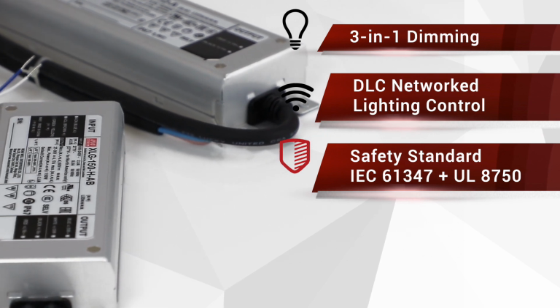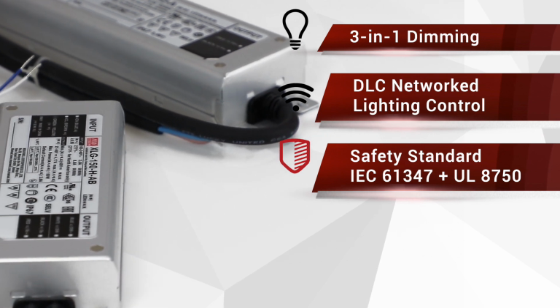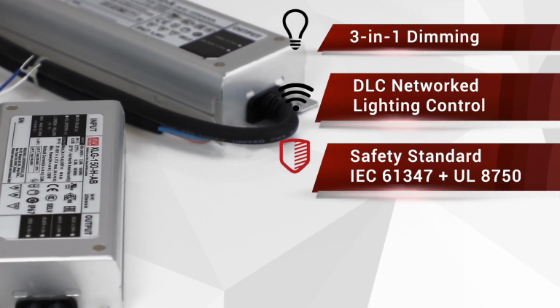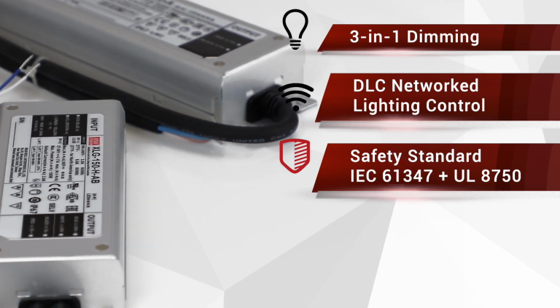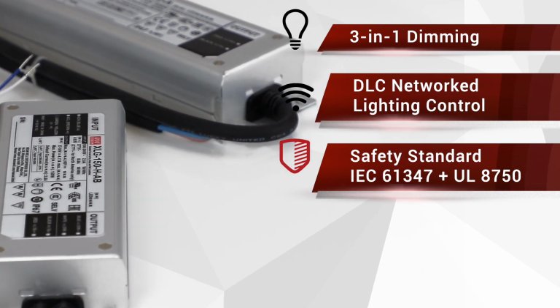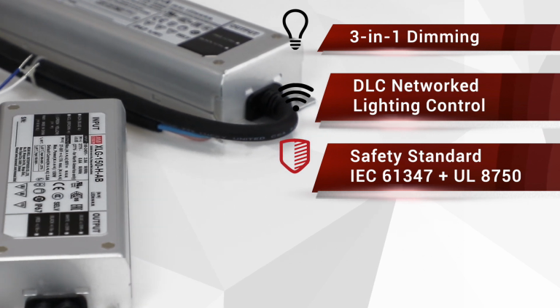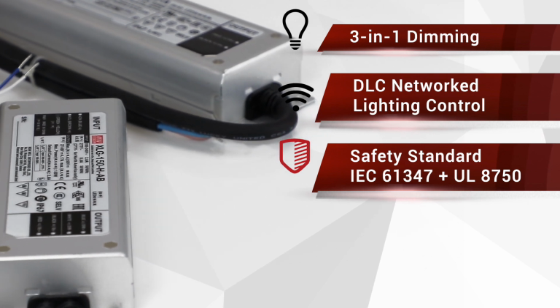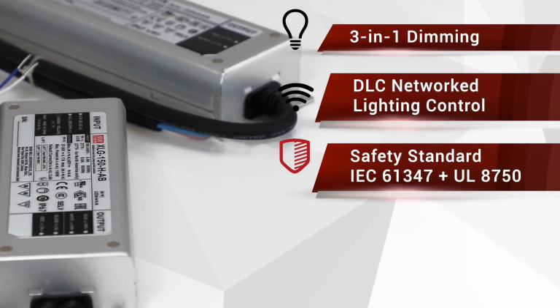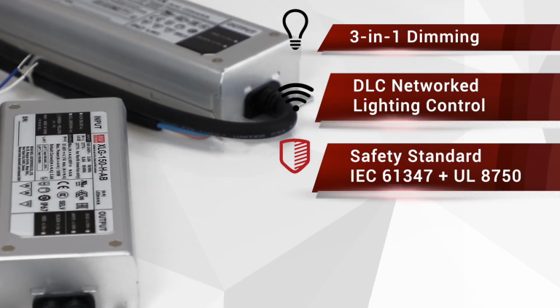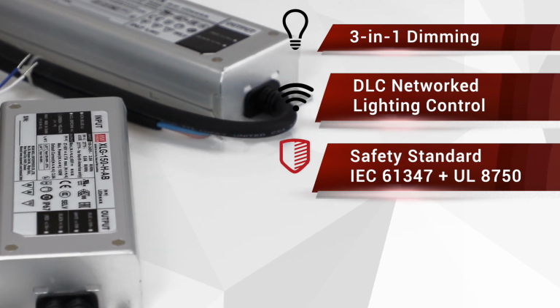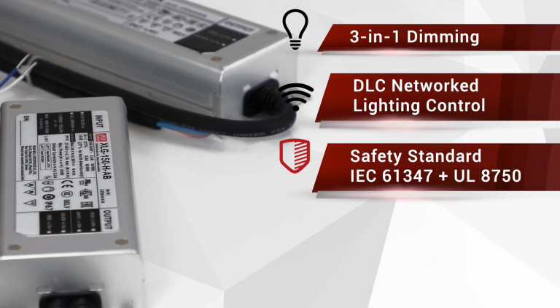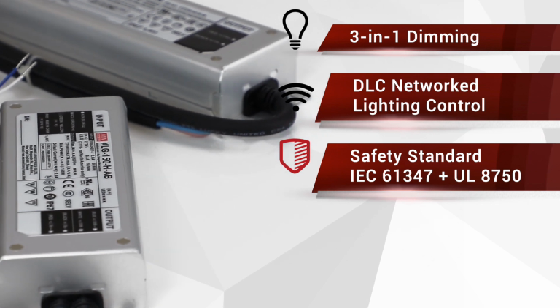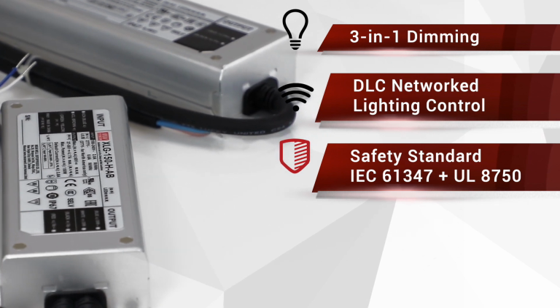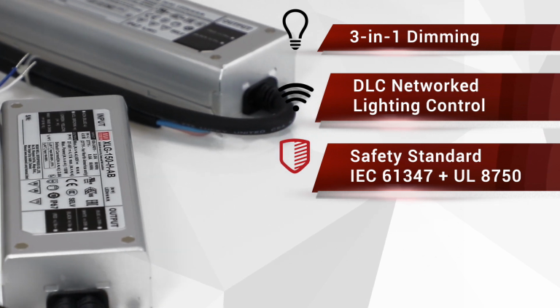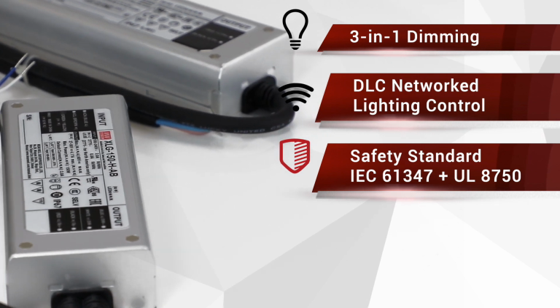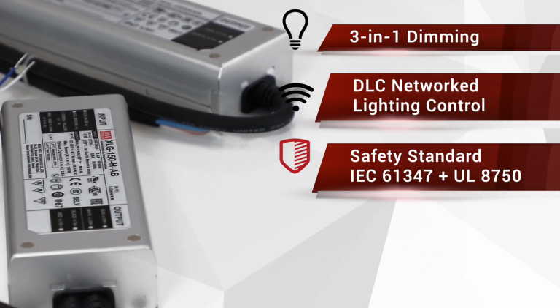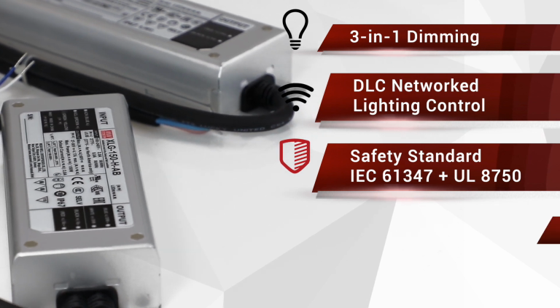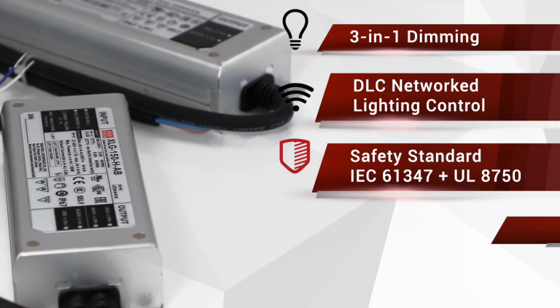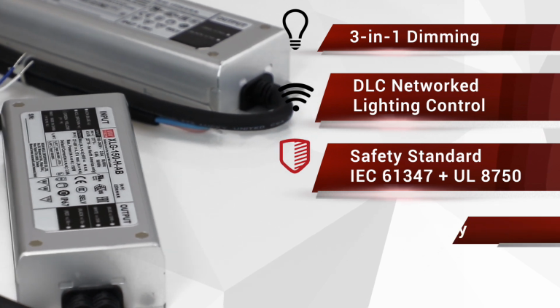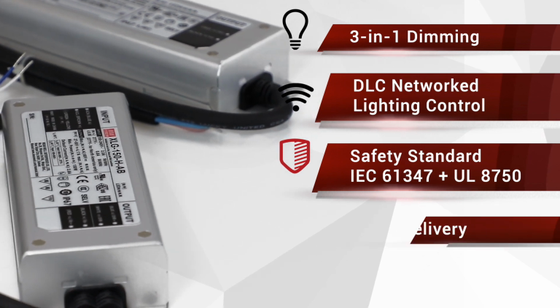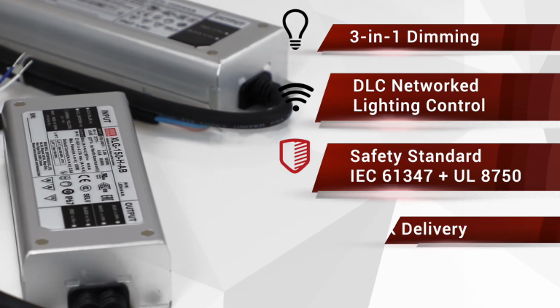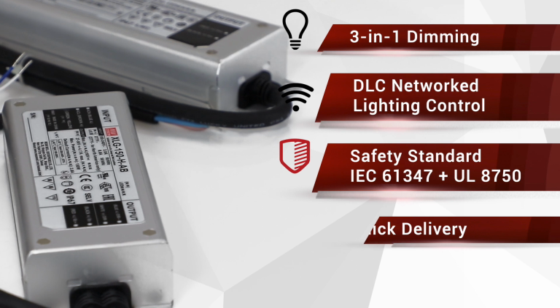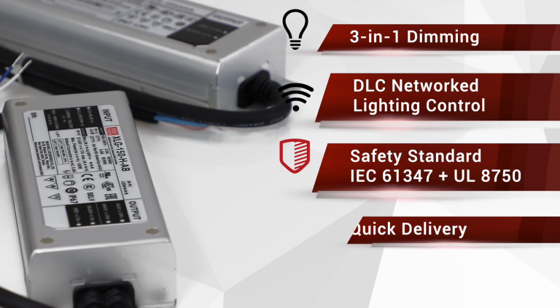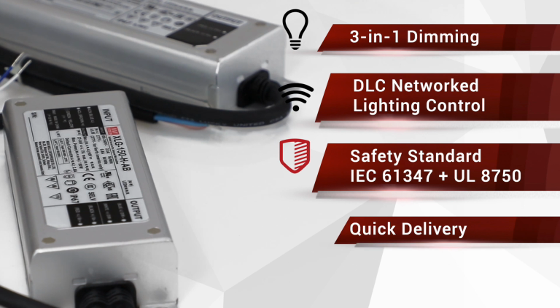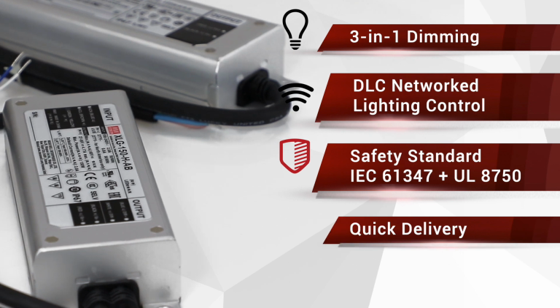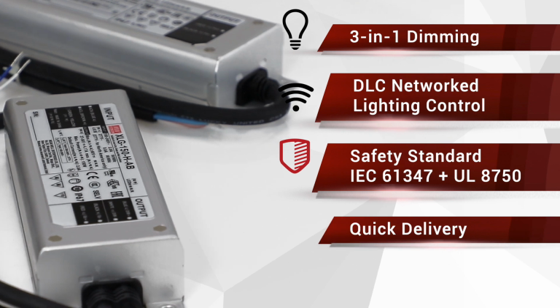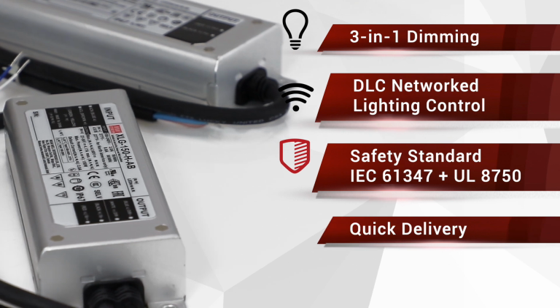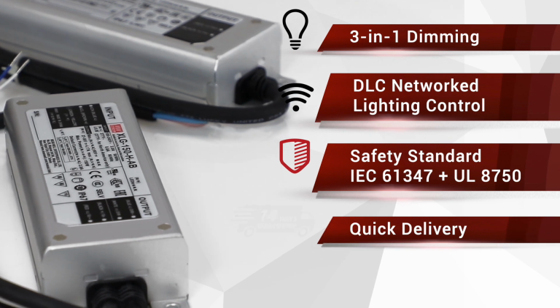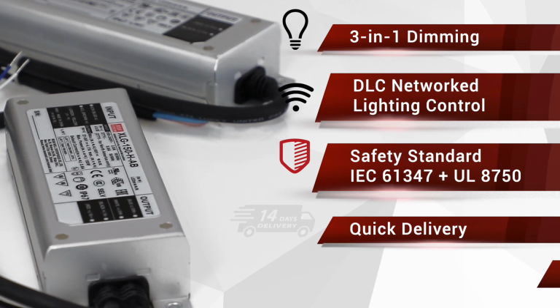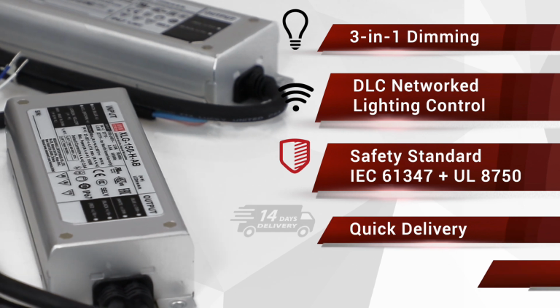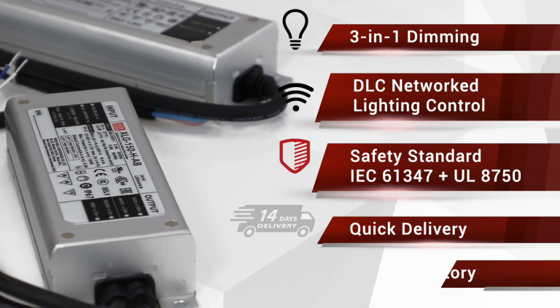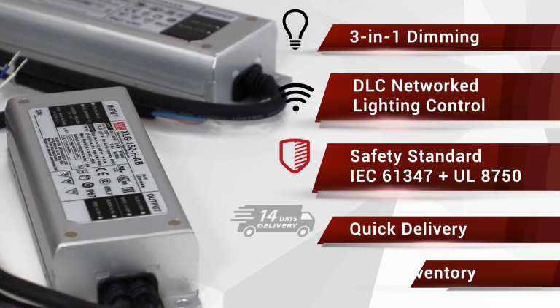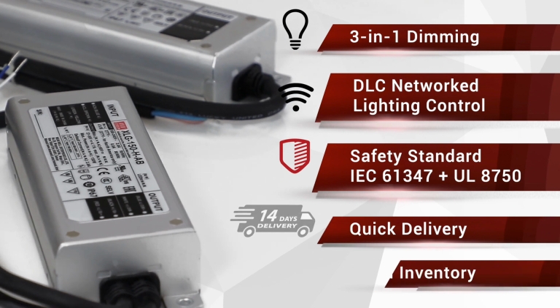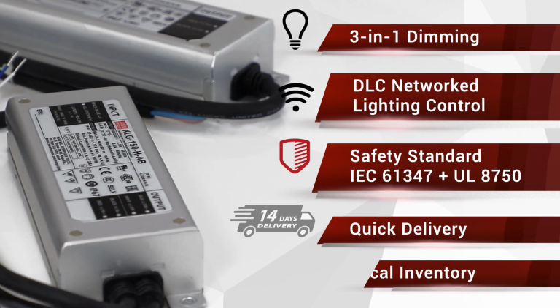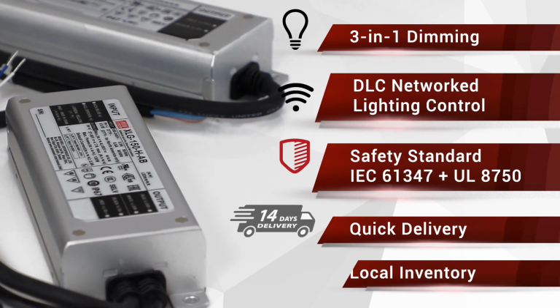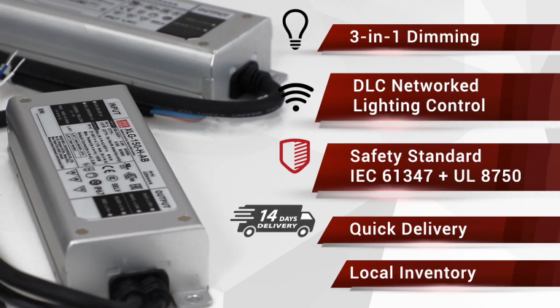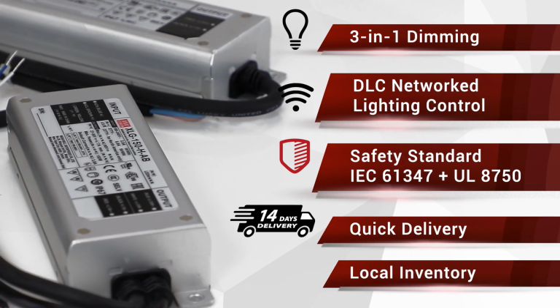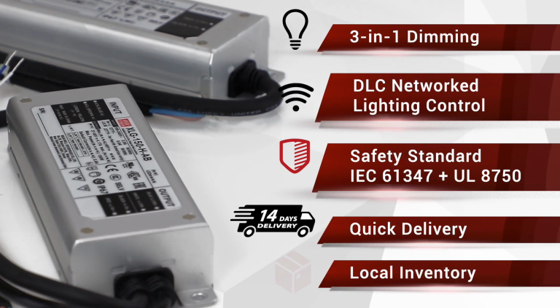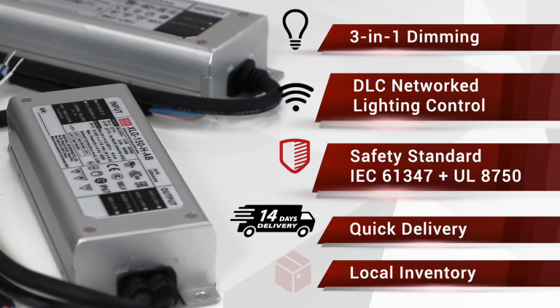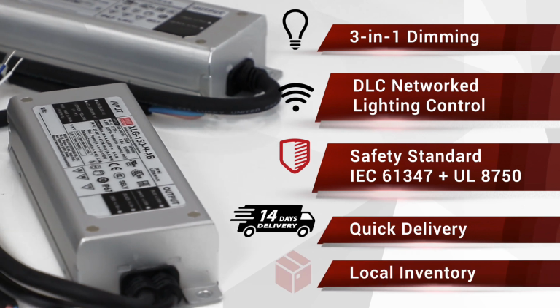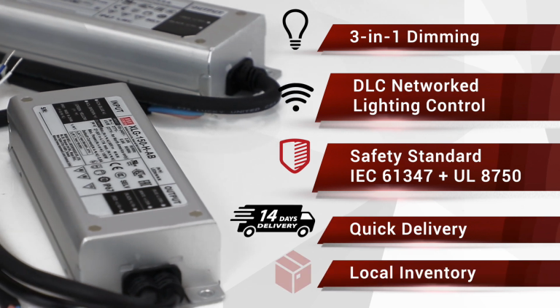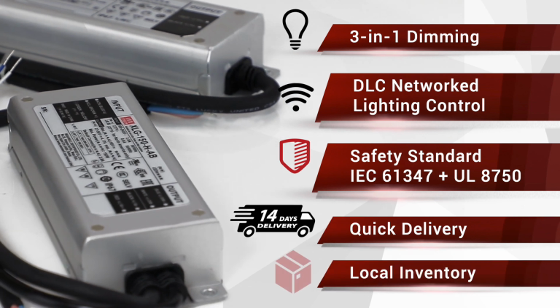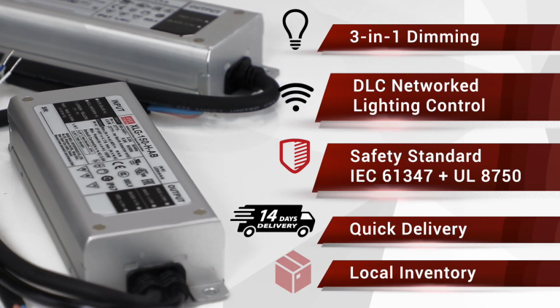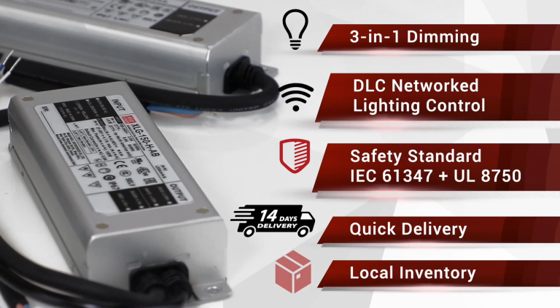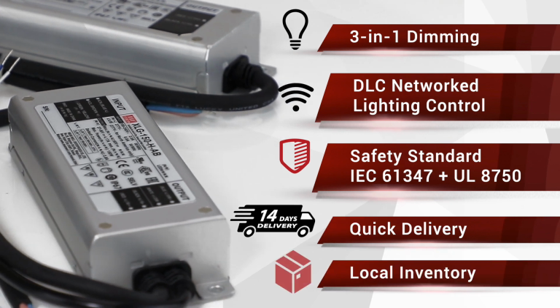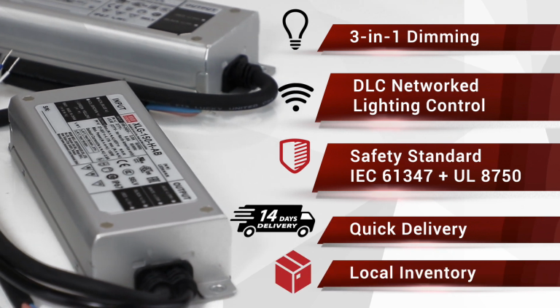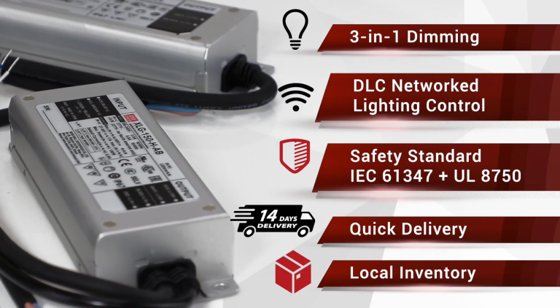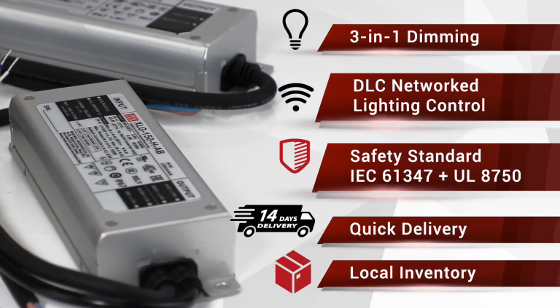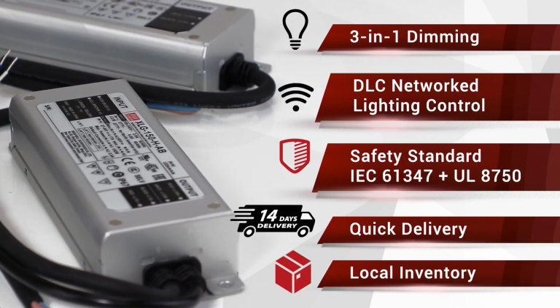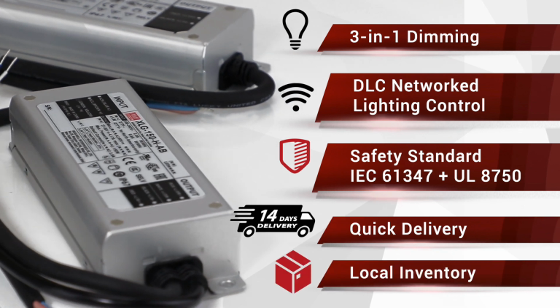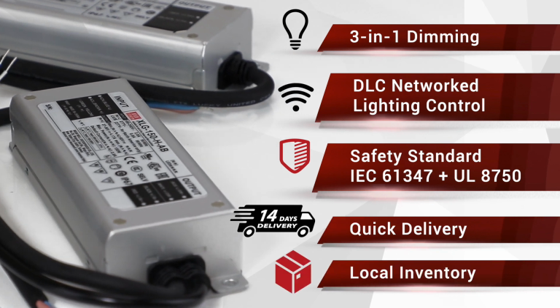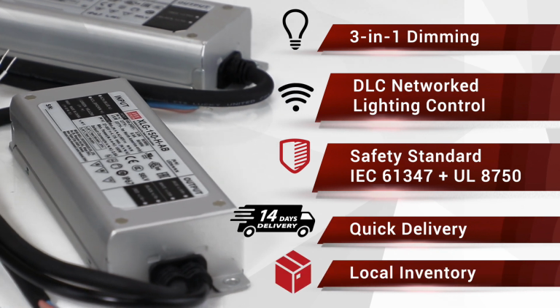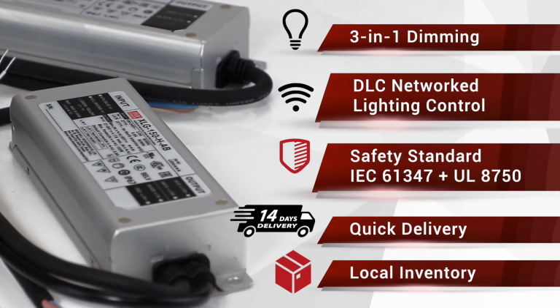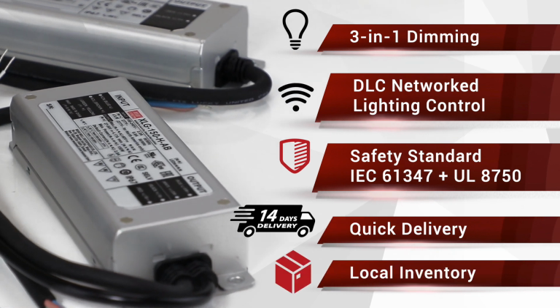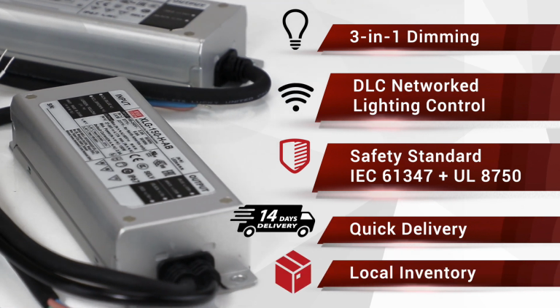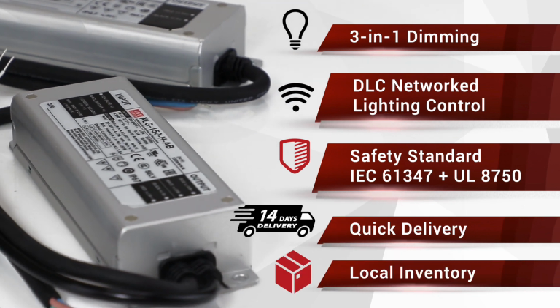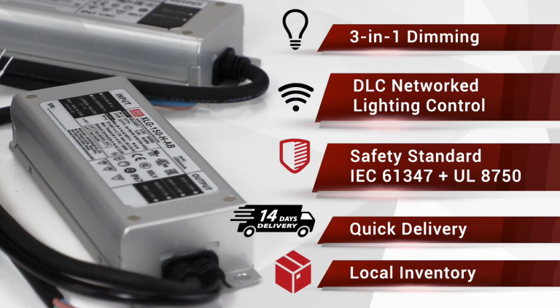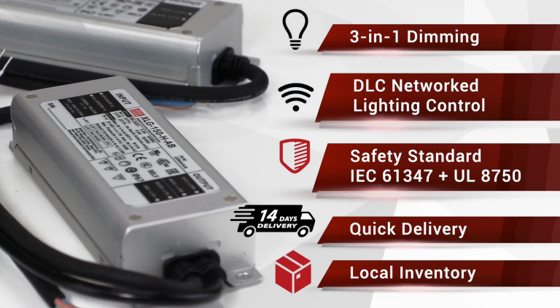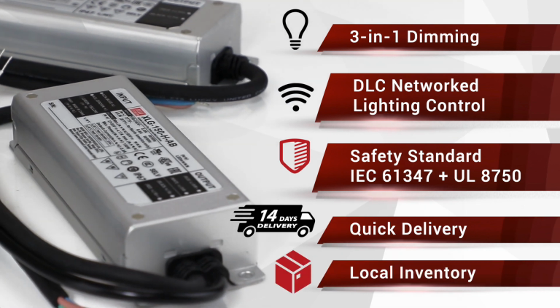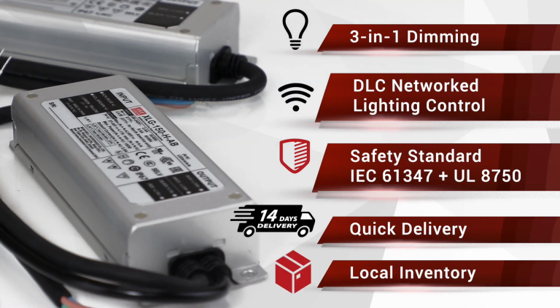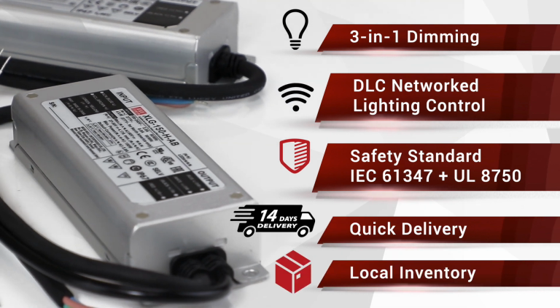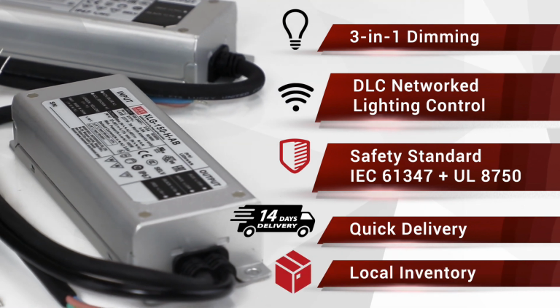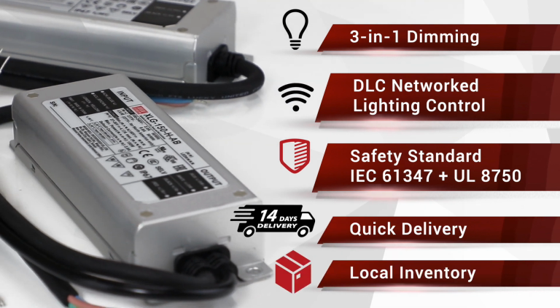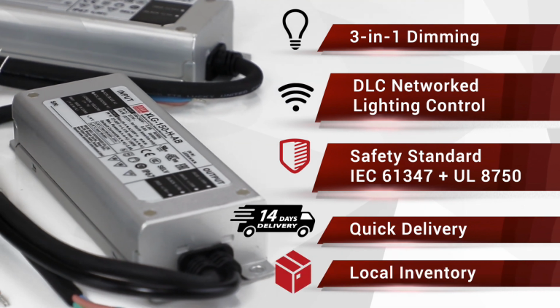In addition, Meanwell will prepare the XLG models with stock to ensure quick delivery worldwide.